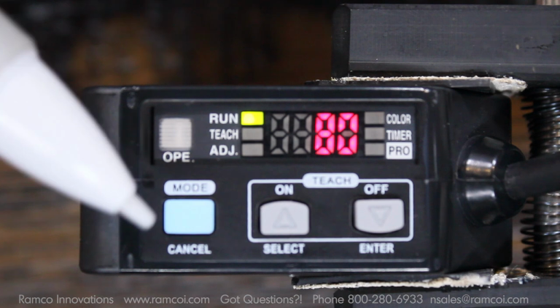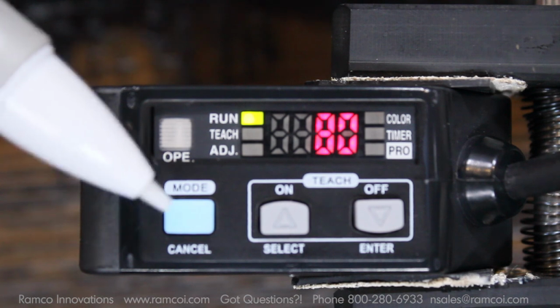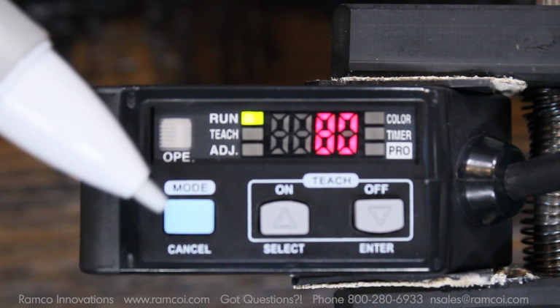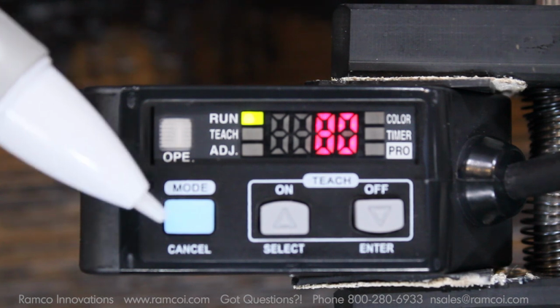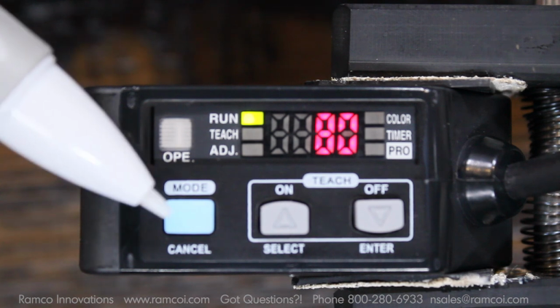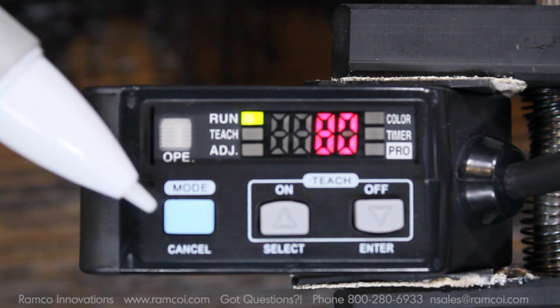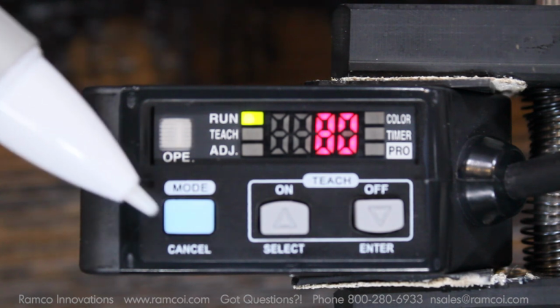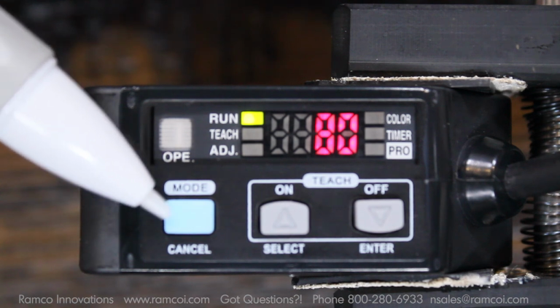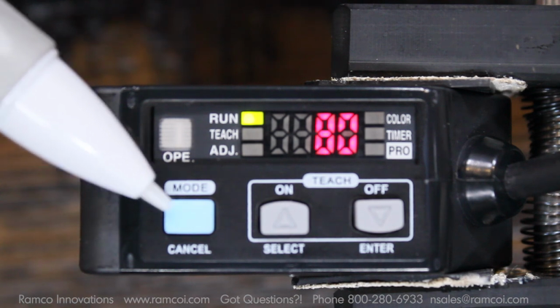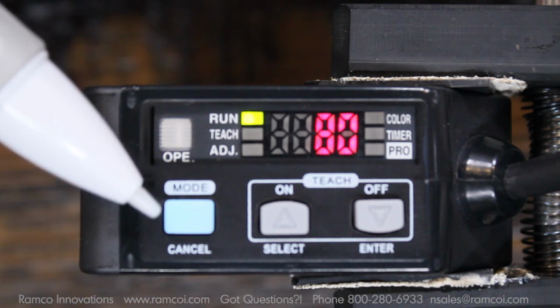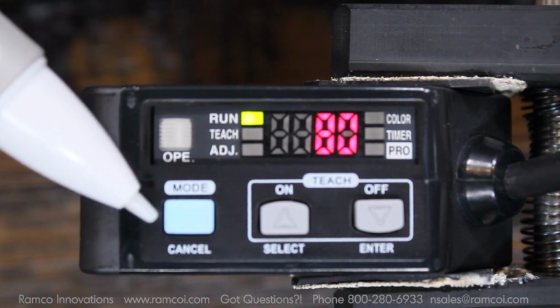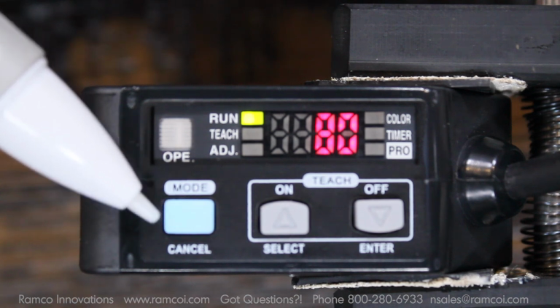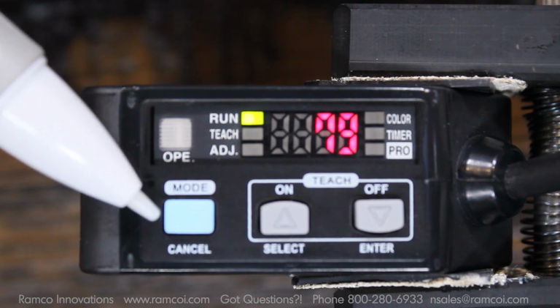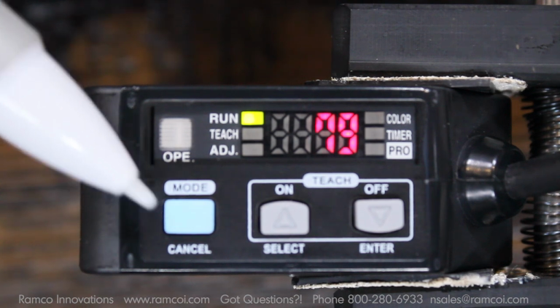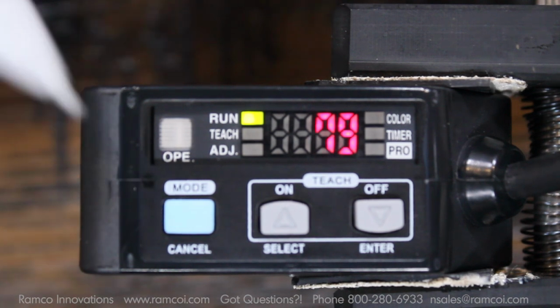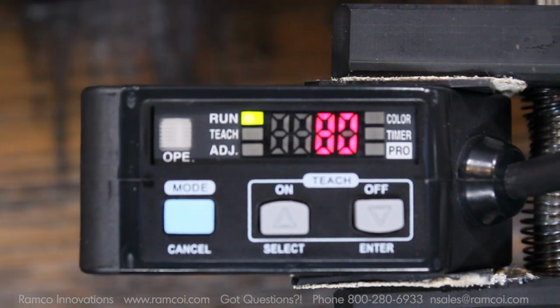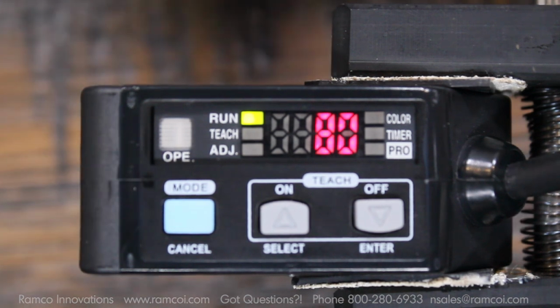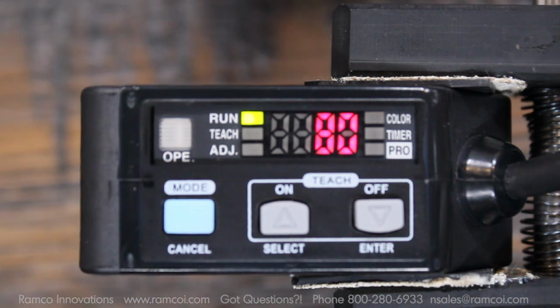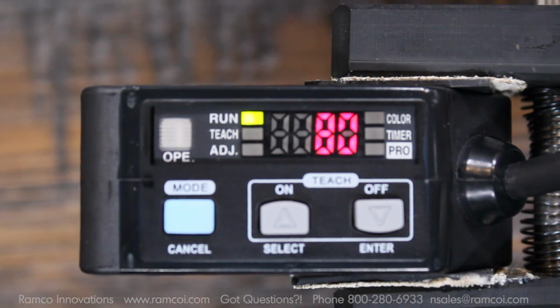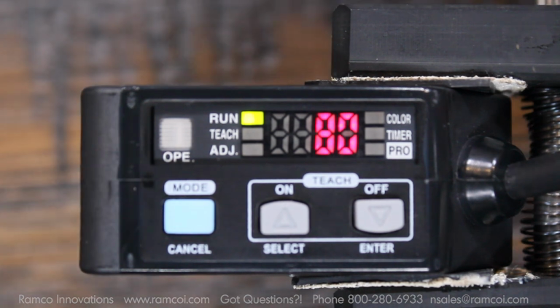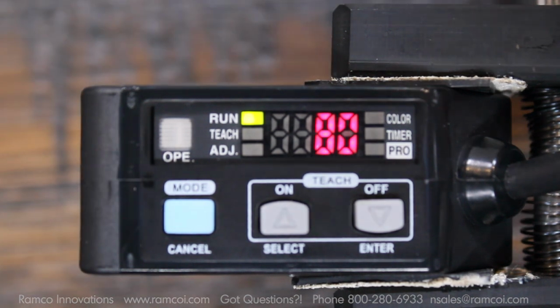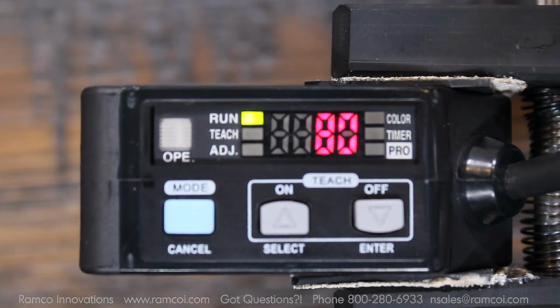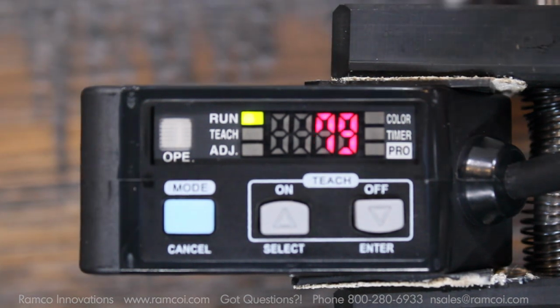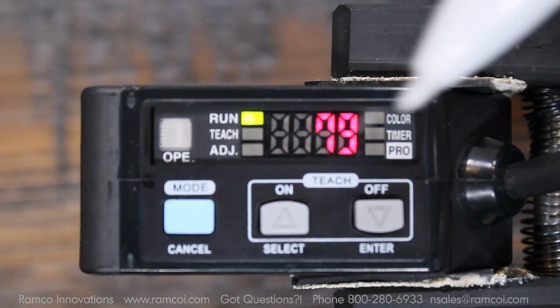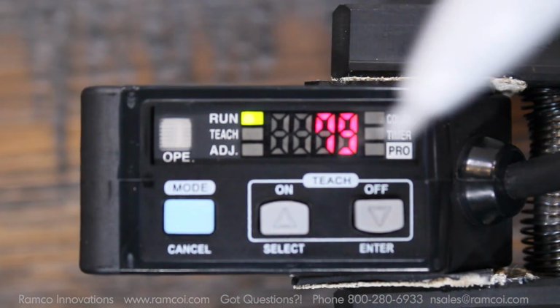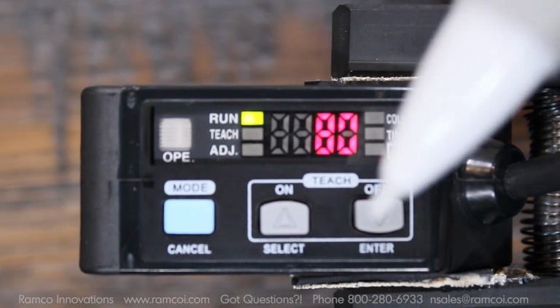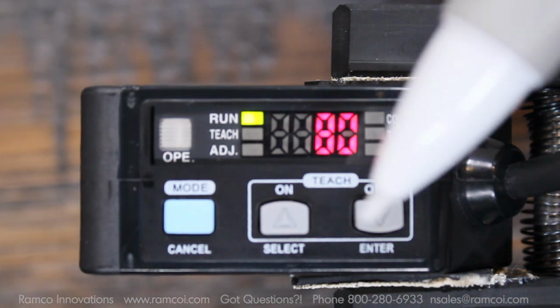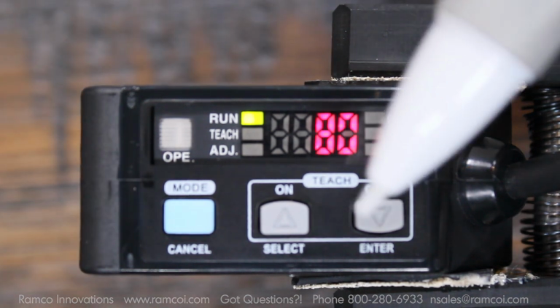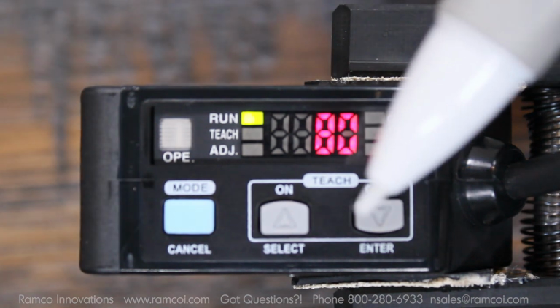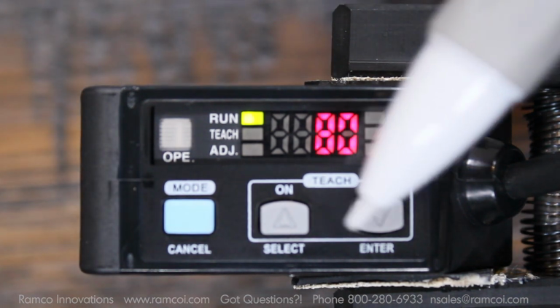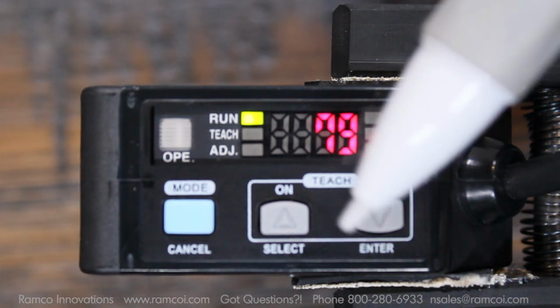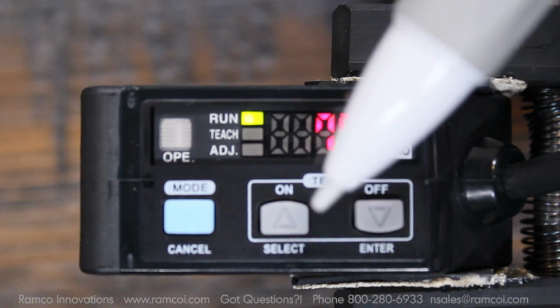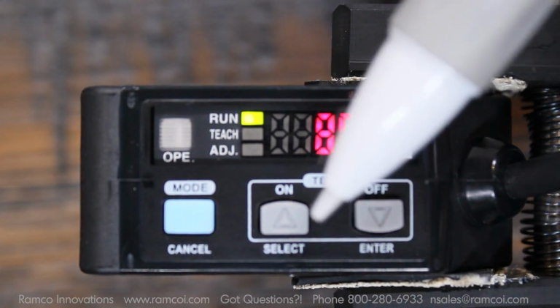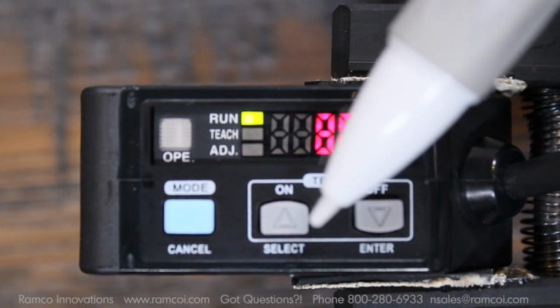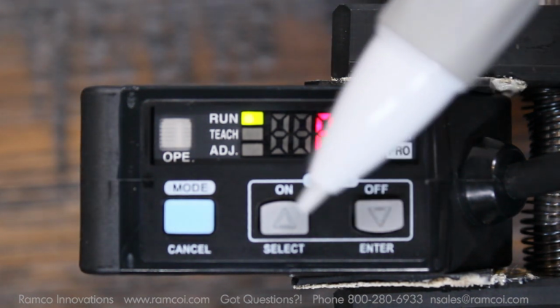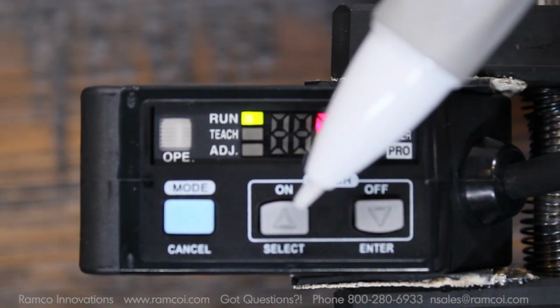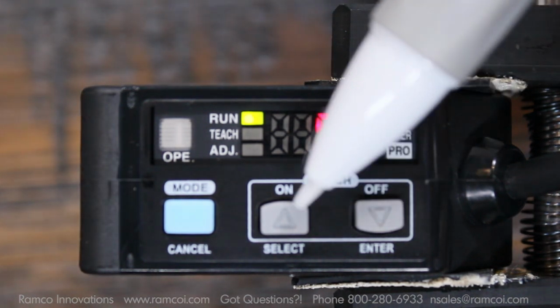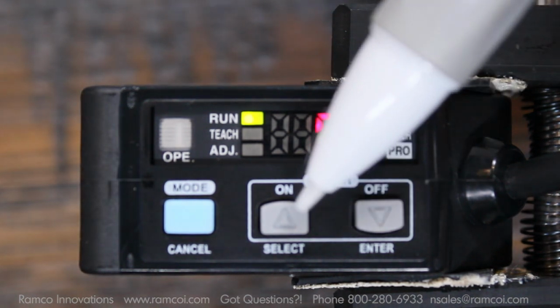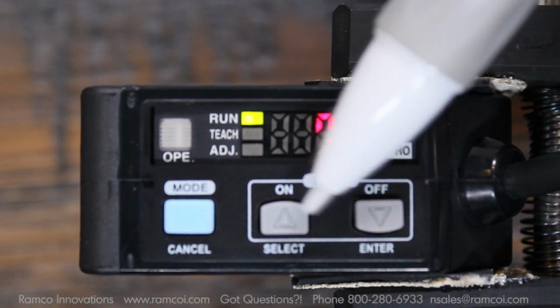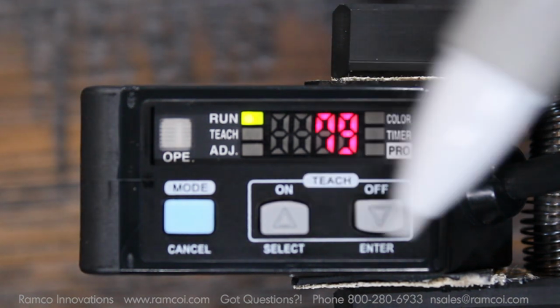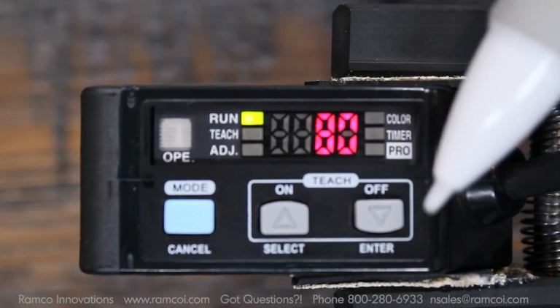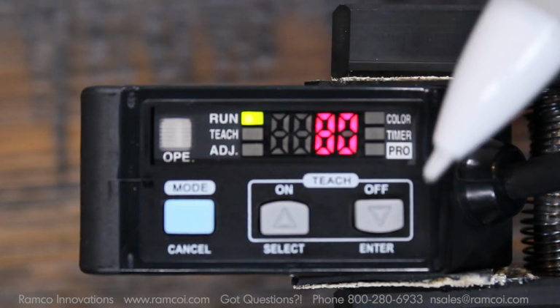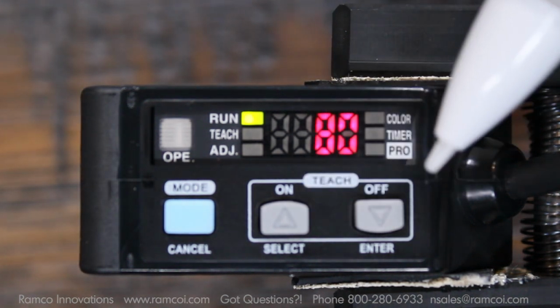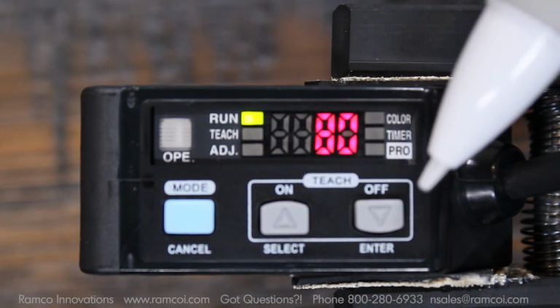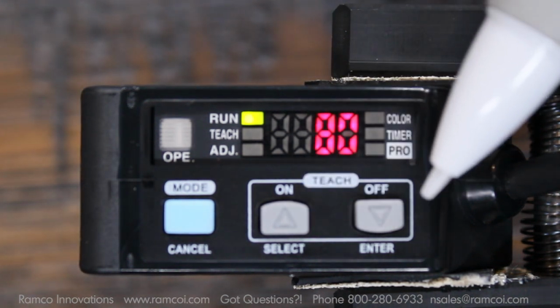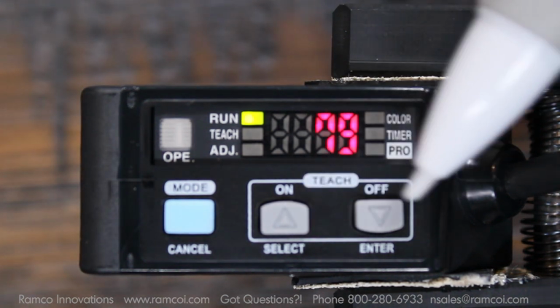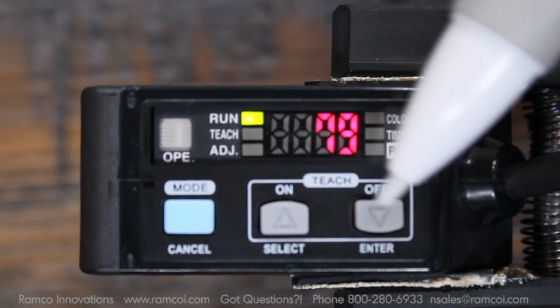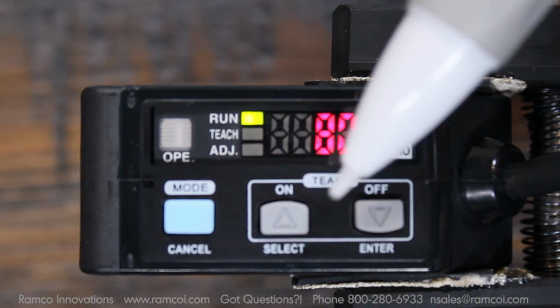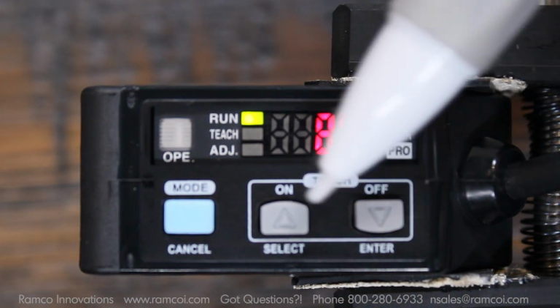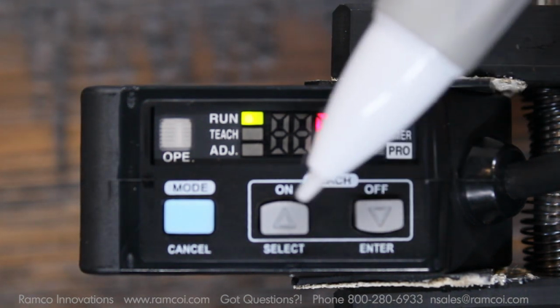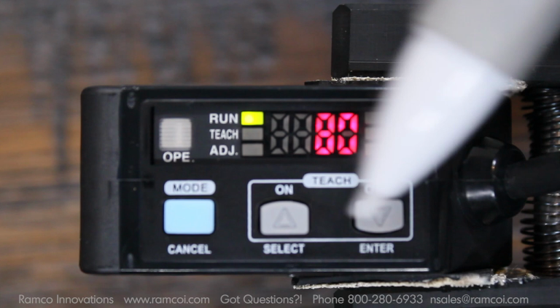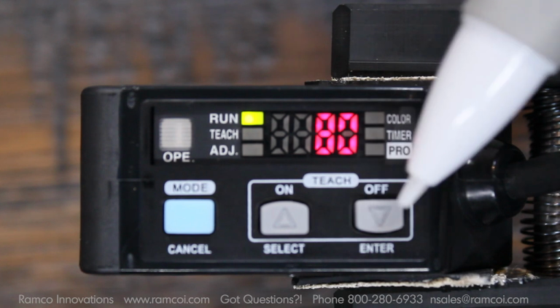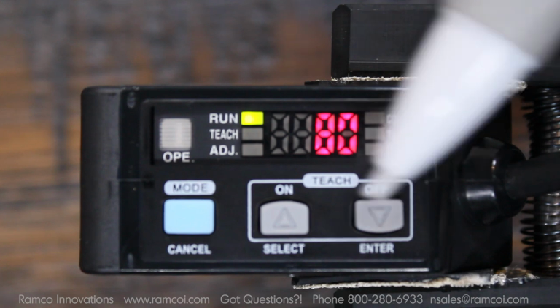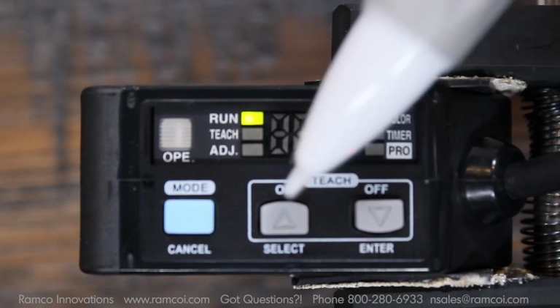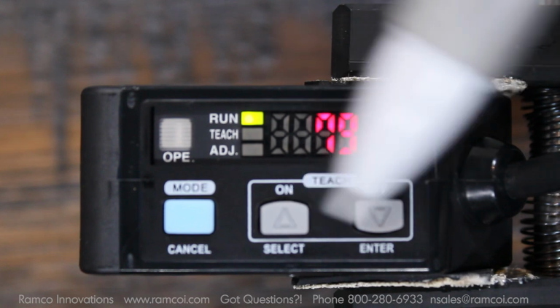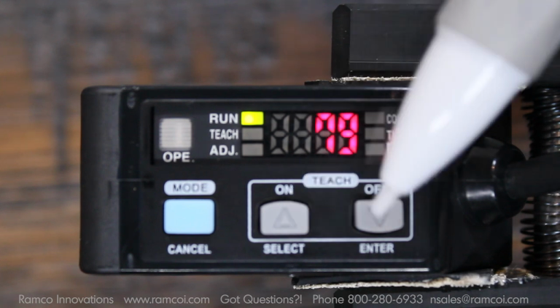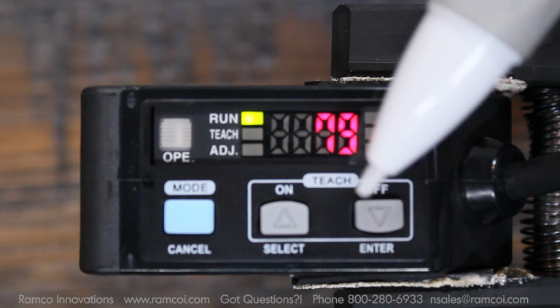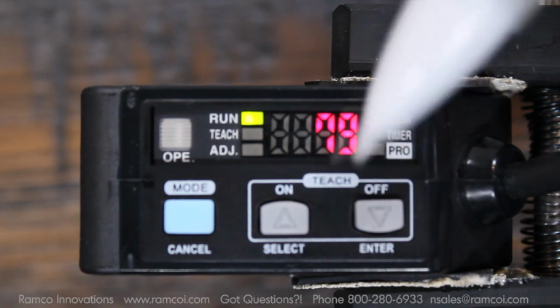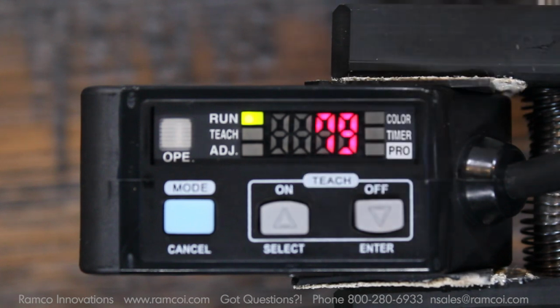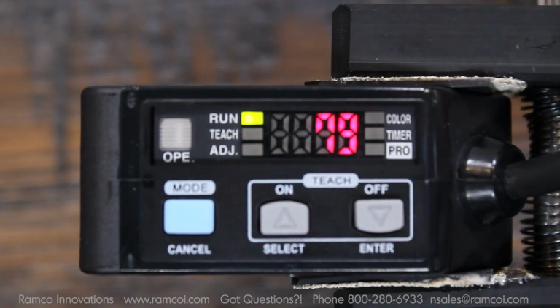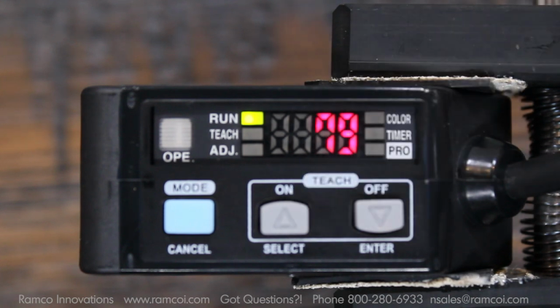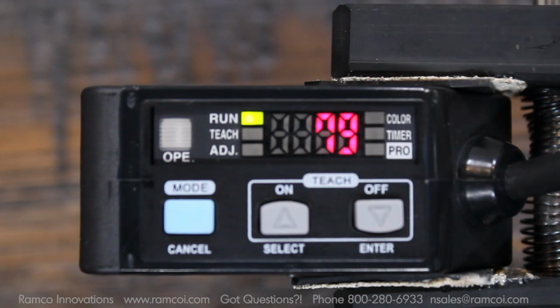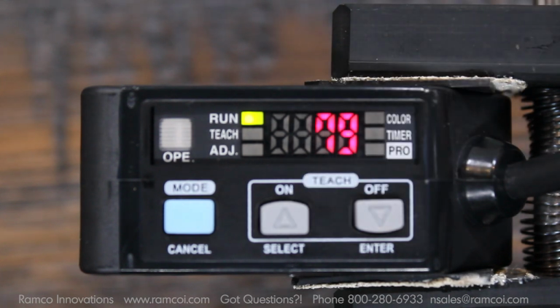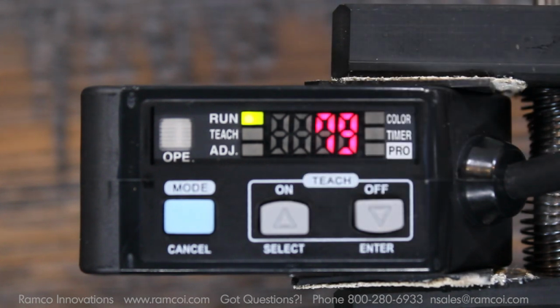The blue button is for the mode selection. The on and off buttons are used for selecting the options within the various modes.